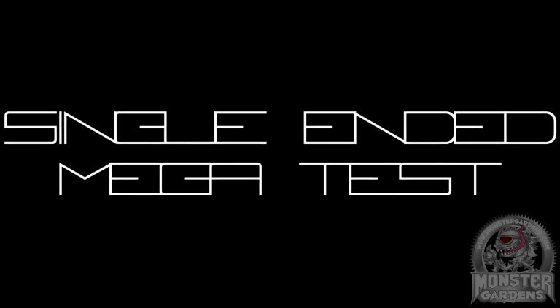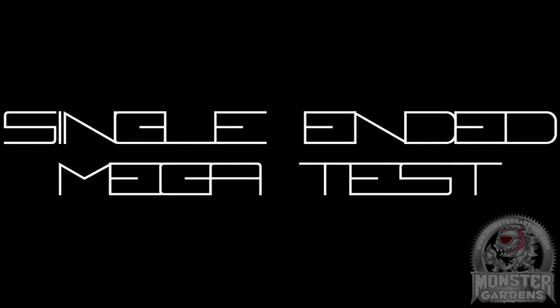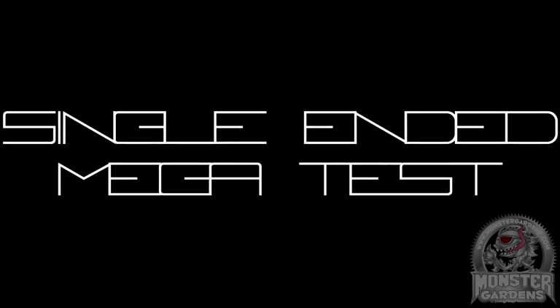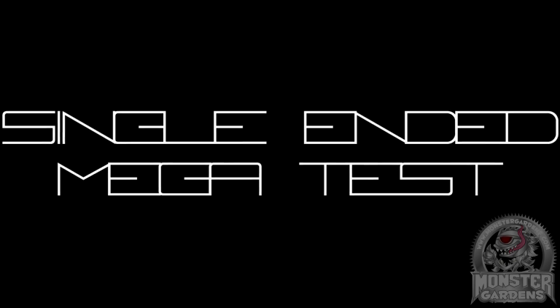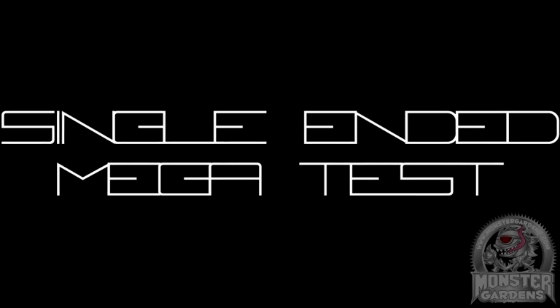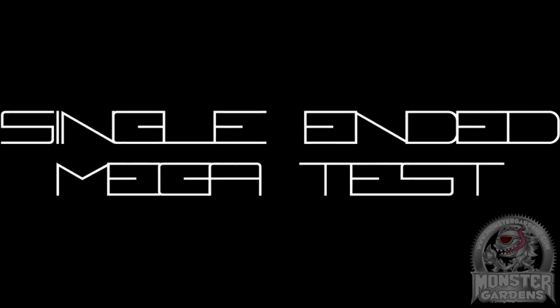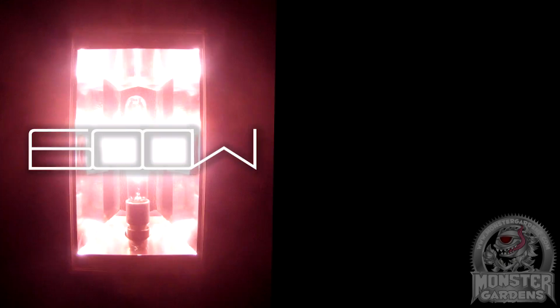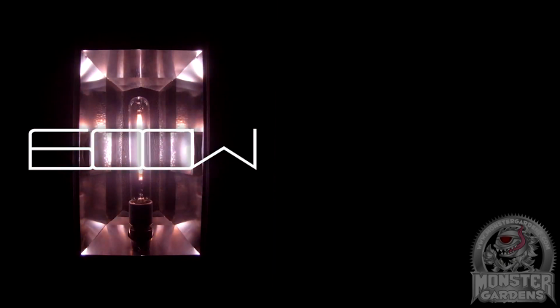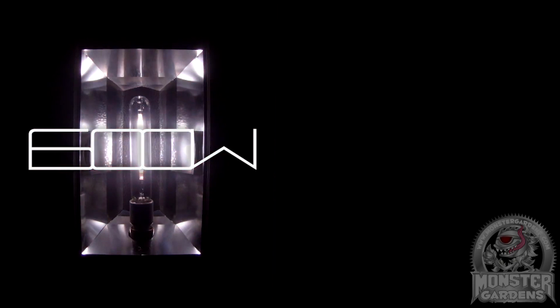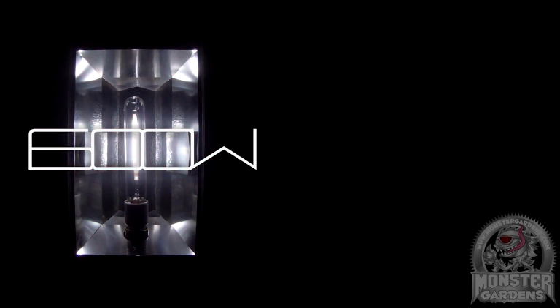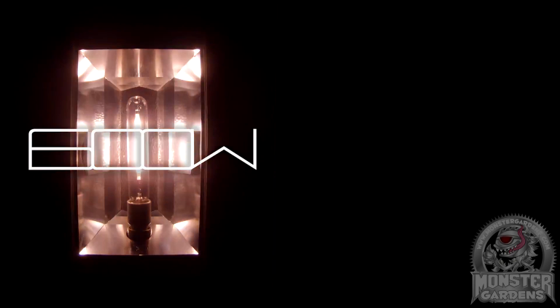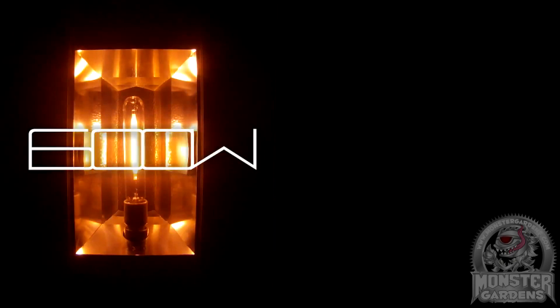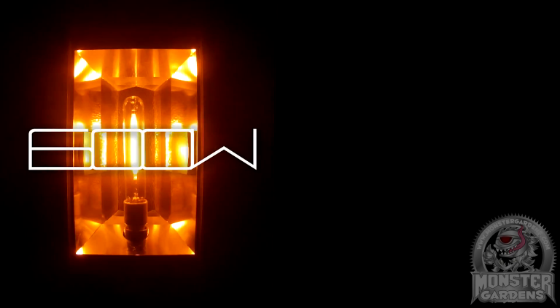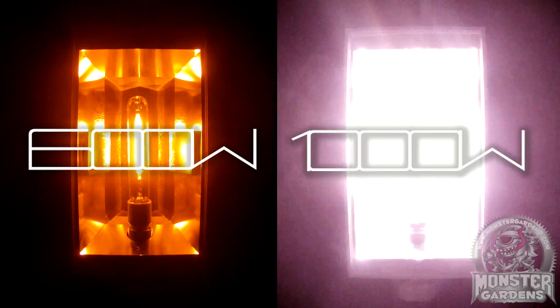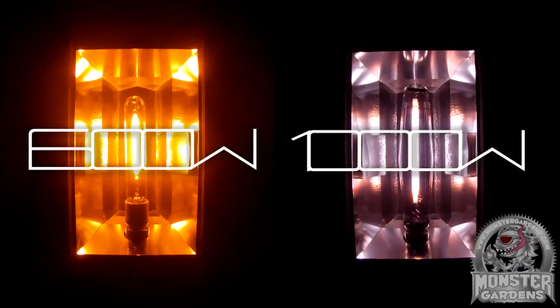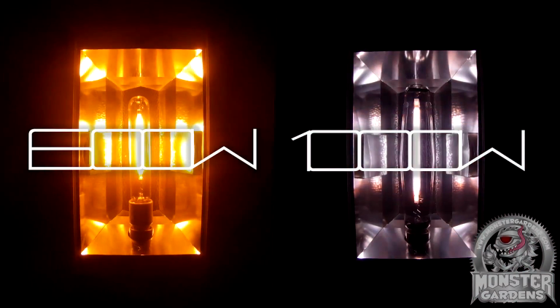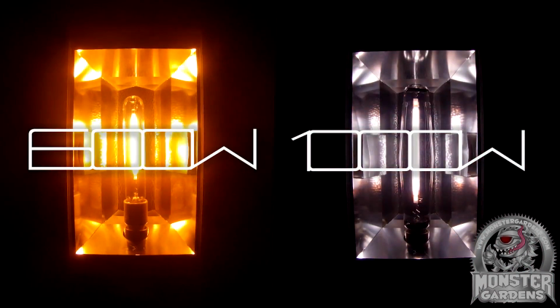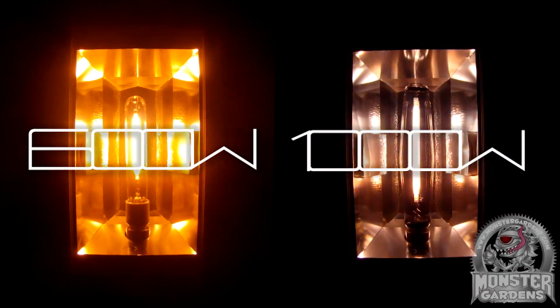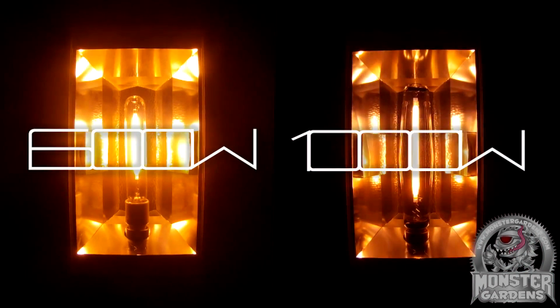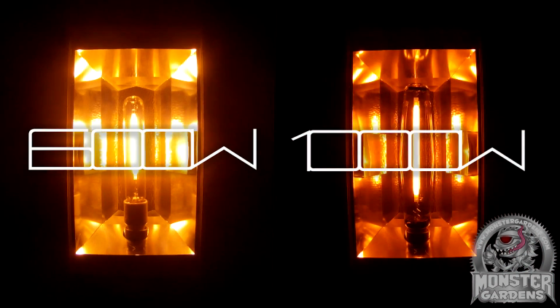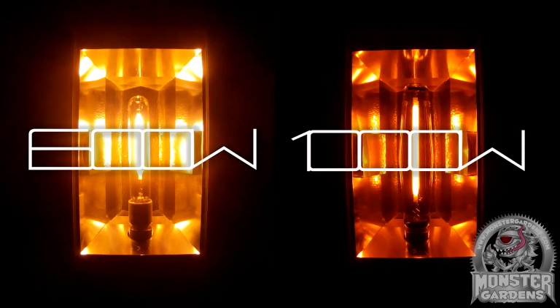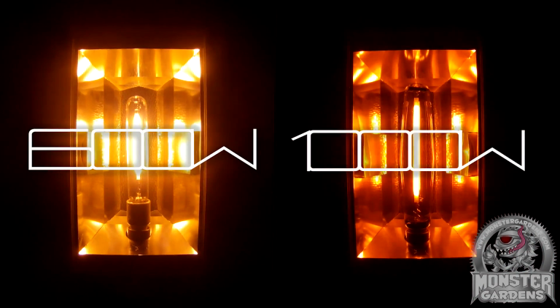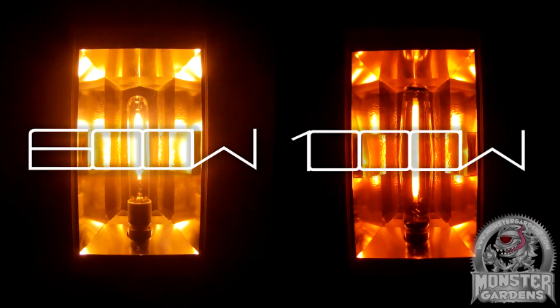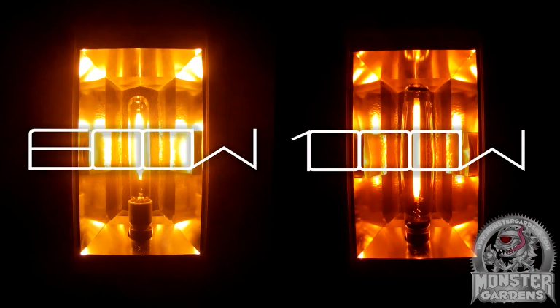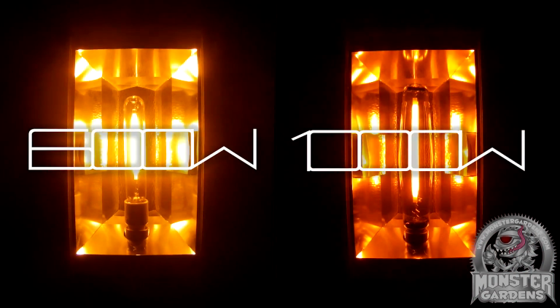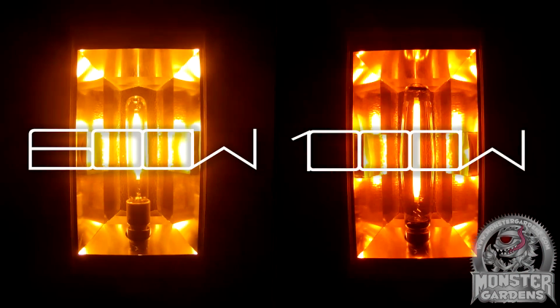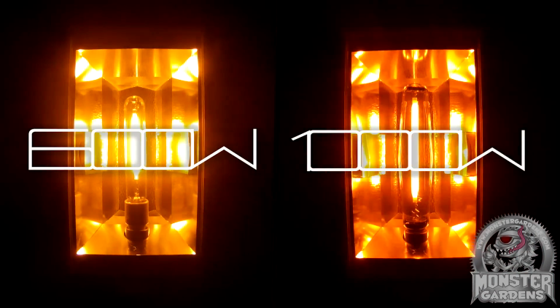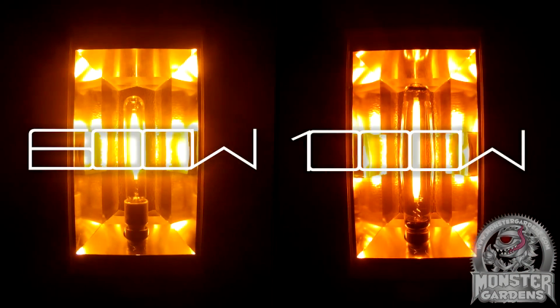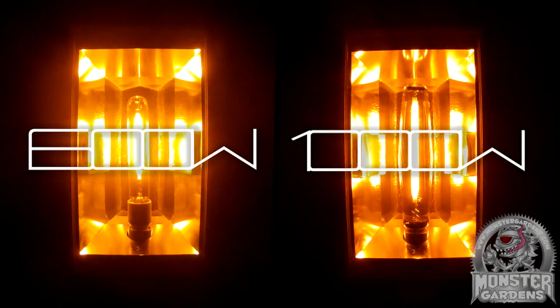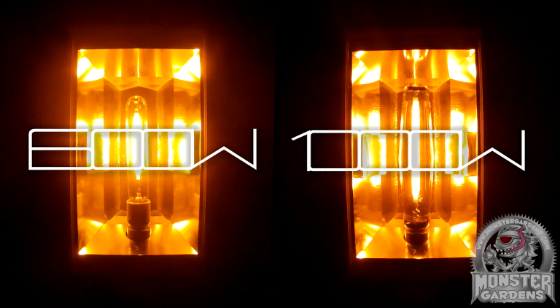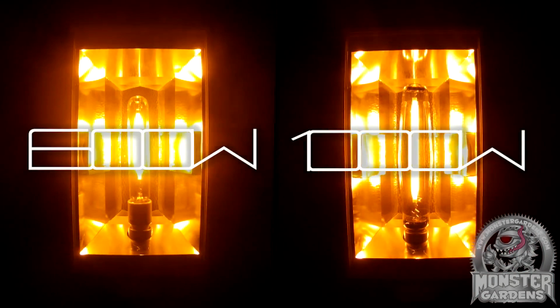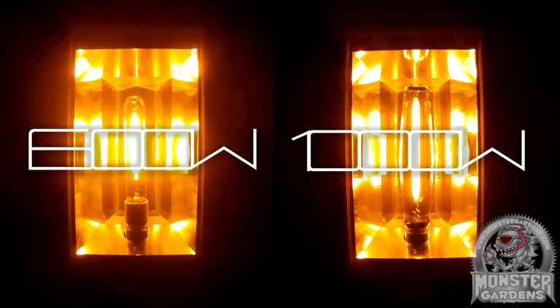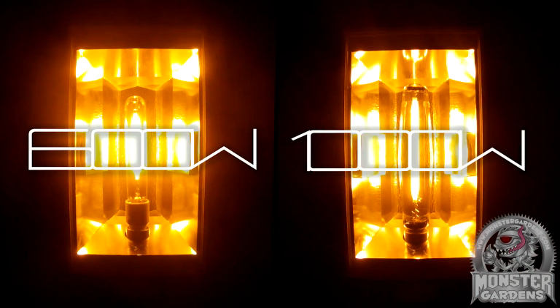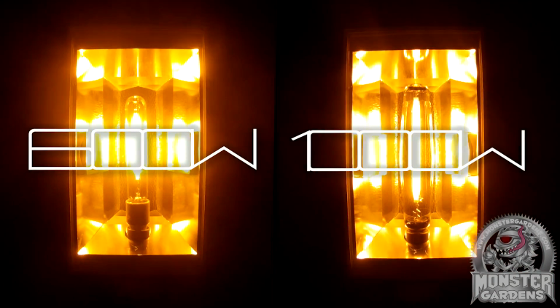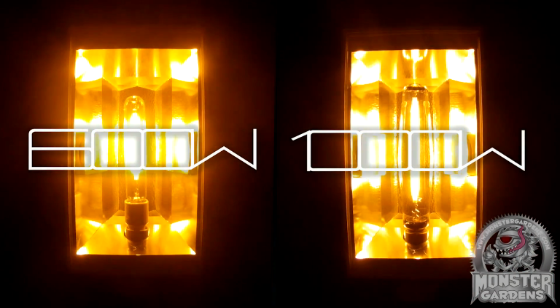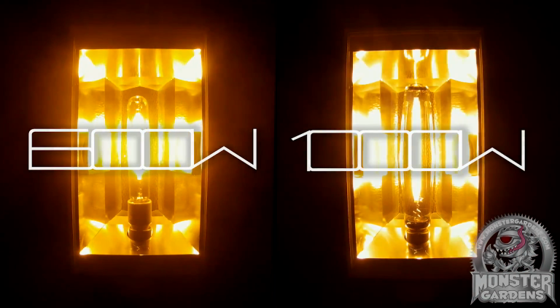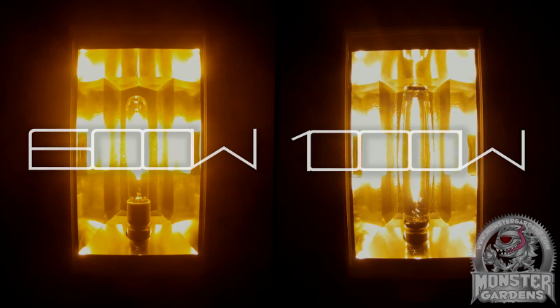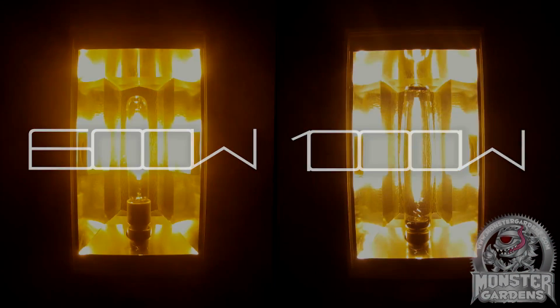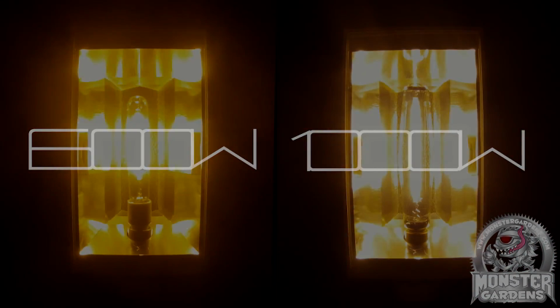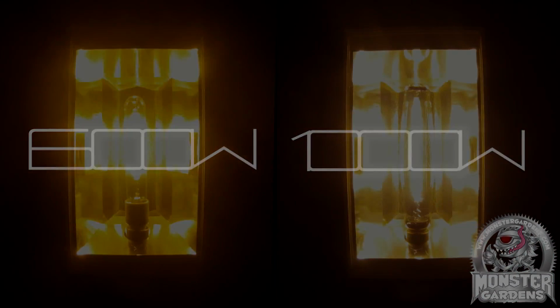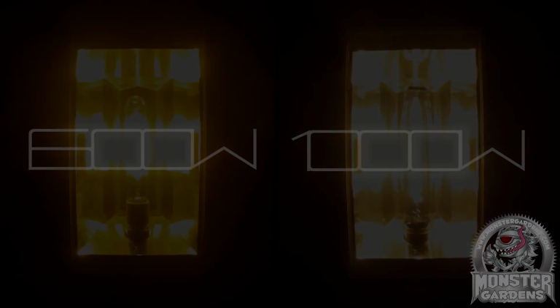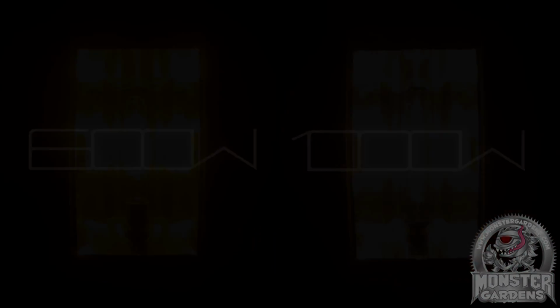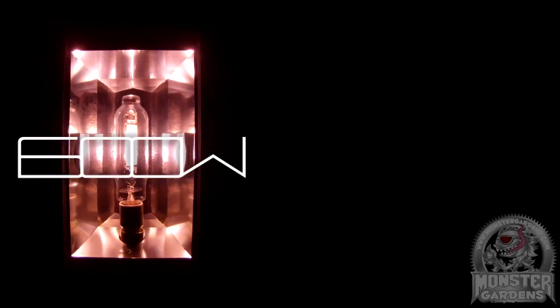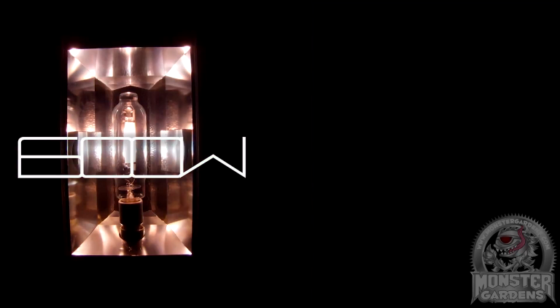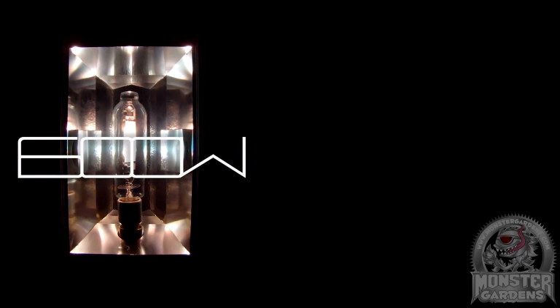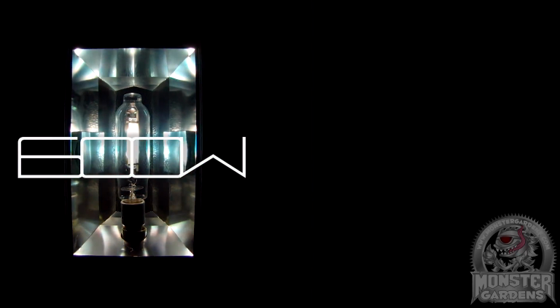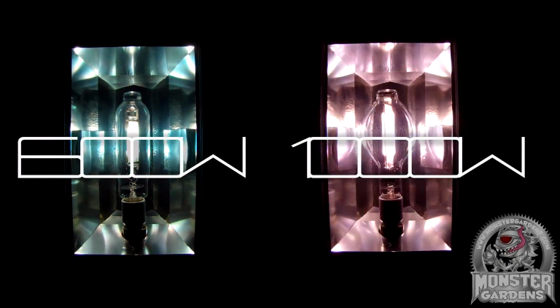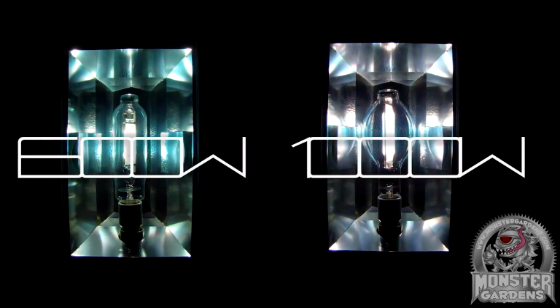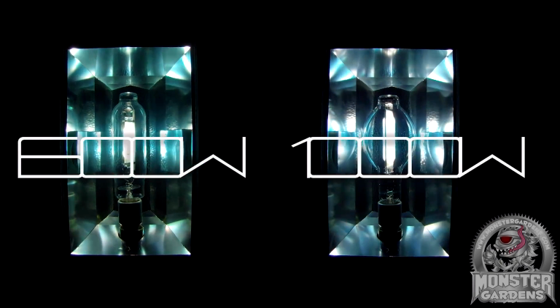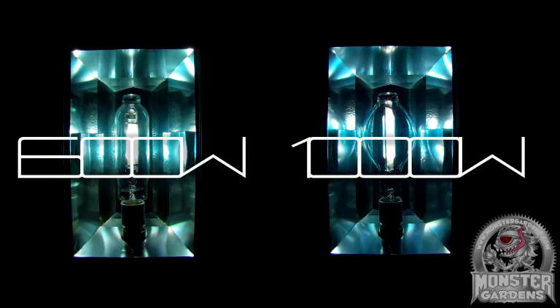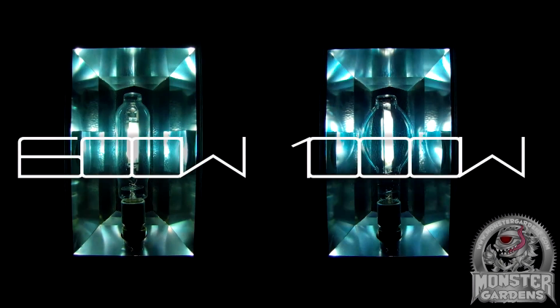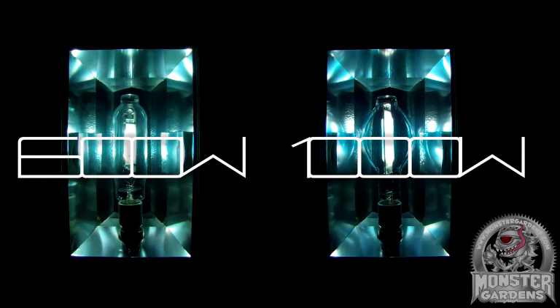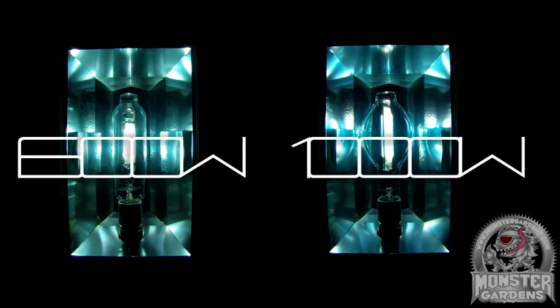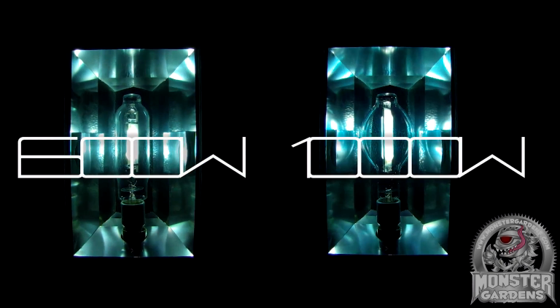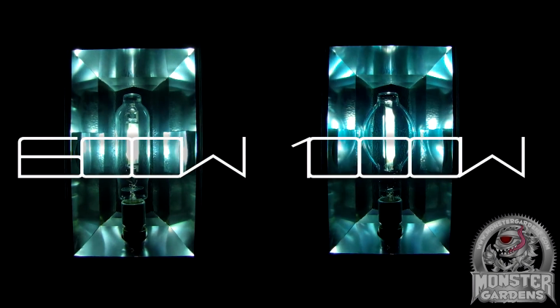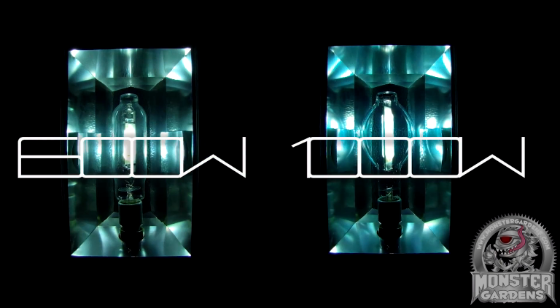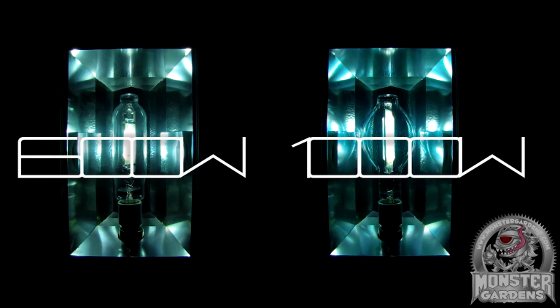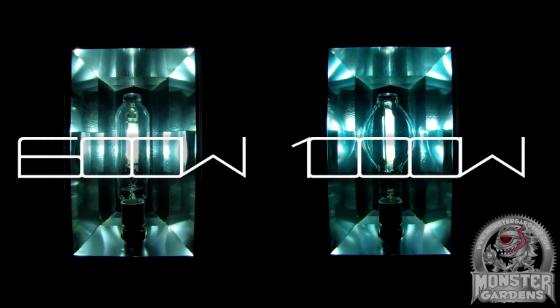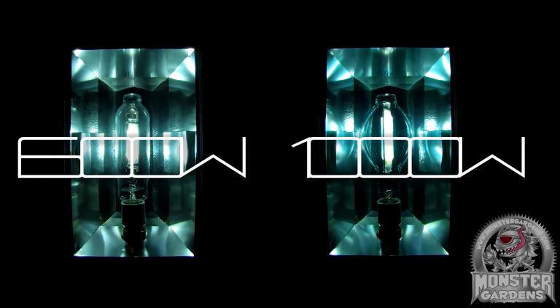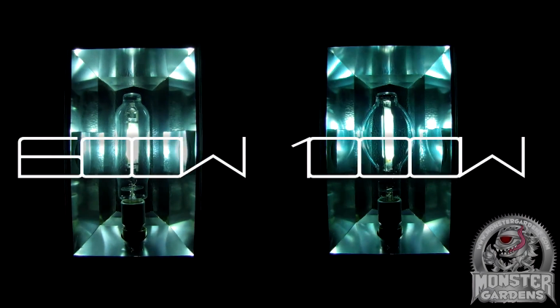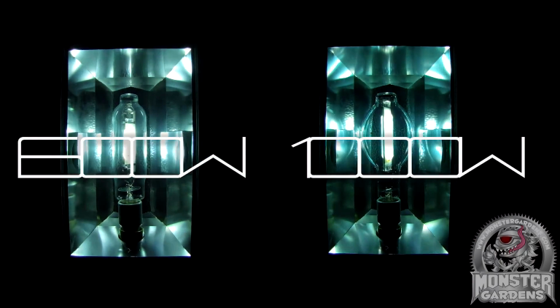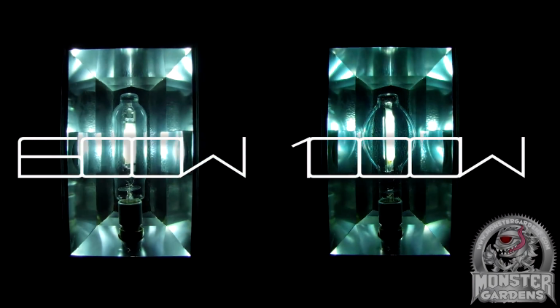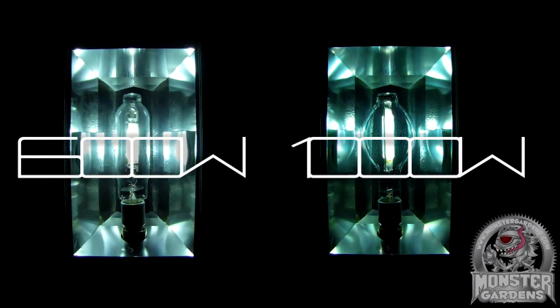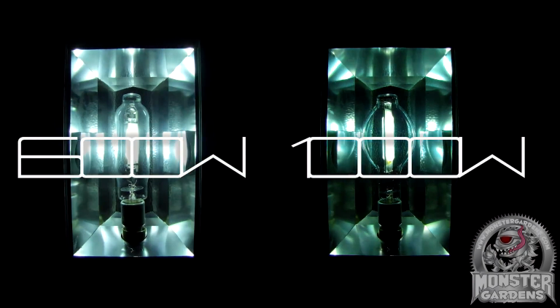Part one is 600 and 1000 watt high-pressure sodium bulbs, and part two is 600 and 1000 watt metal halide bulbs.